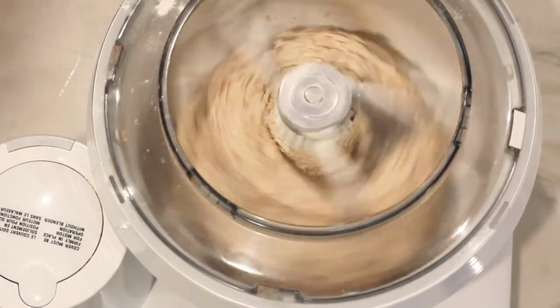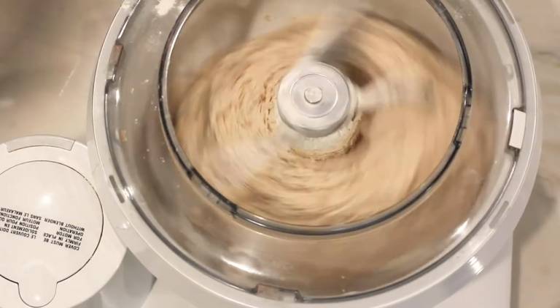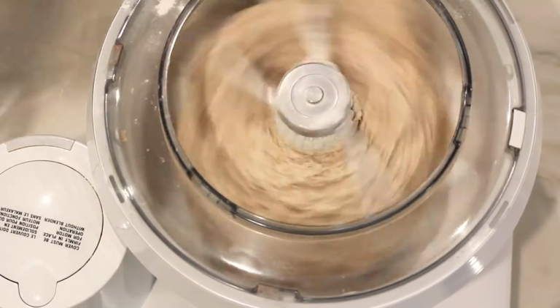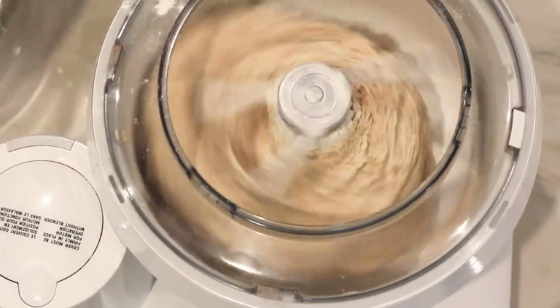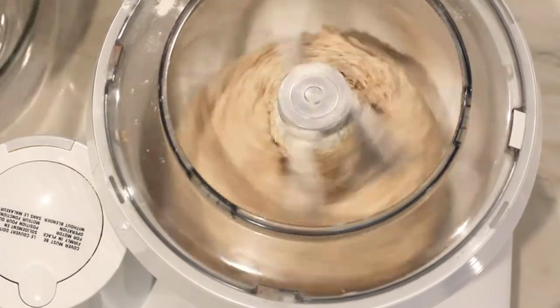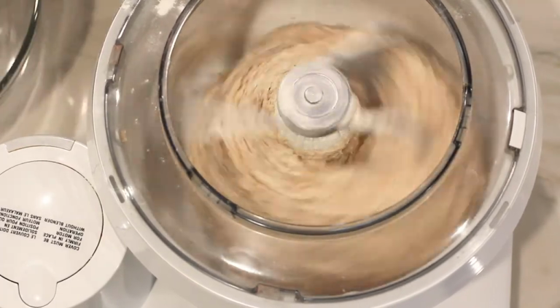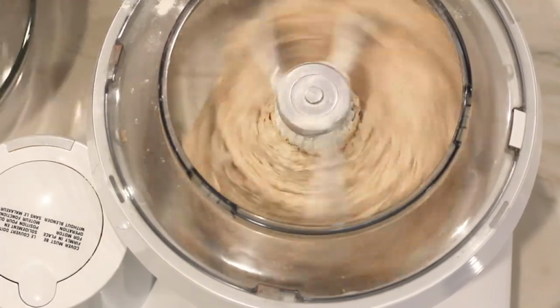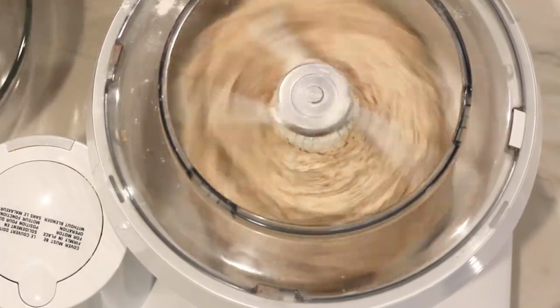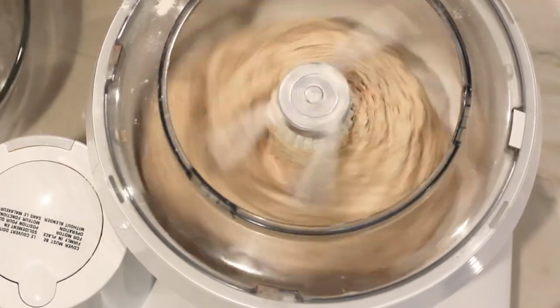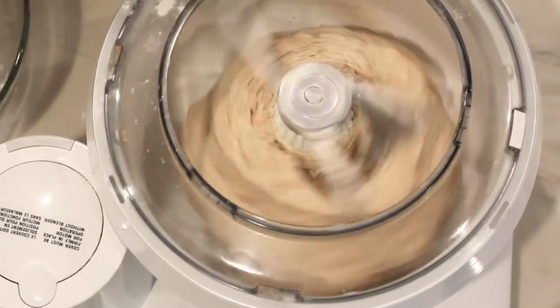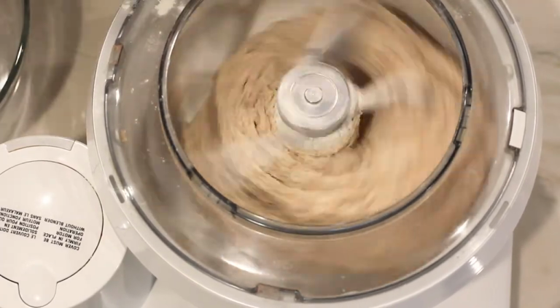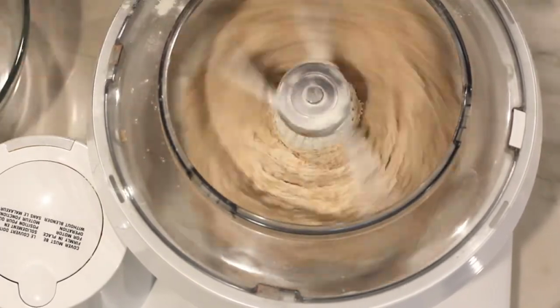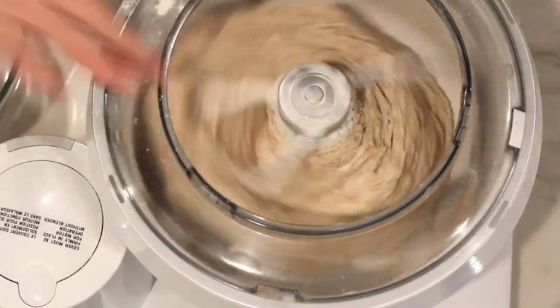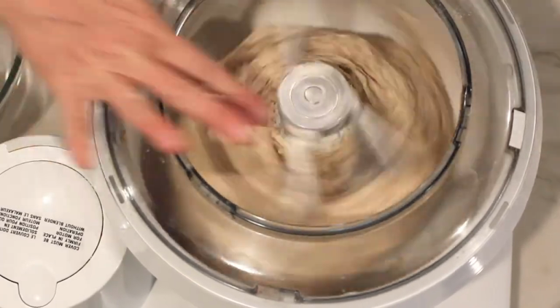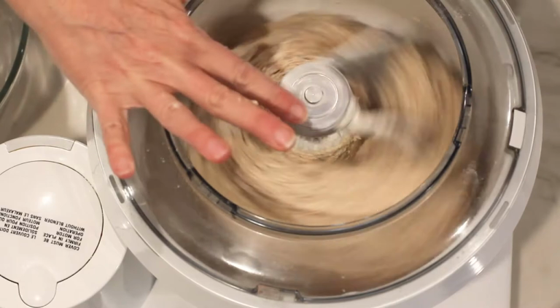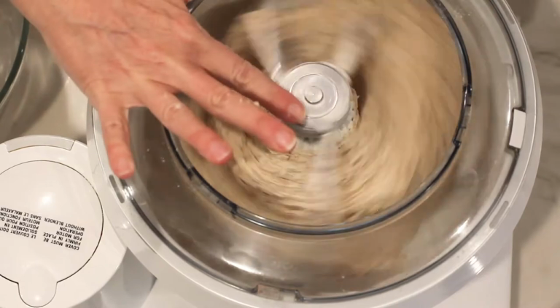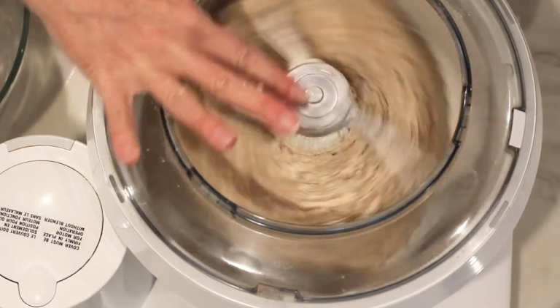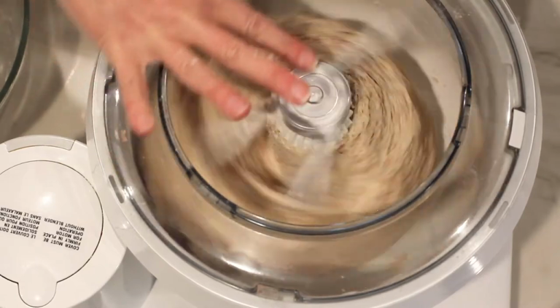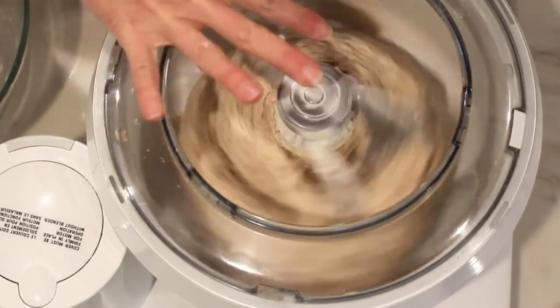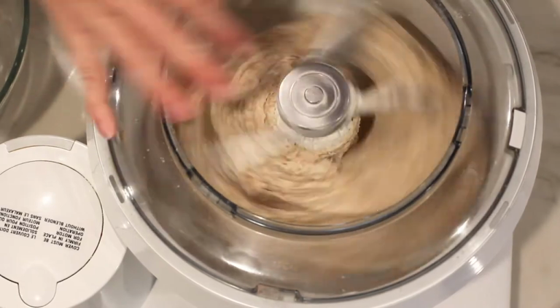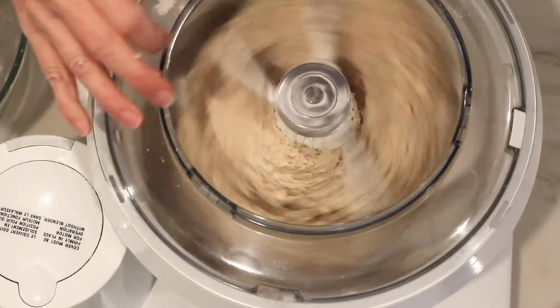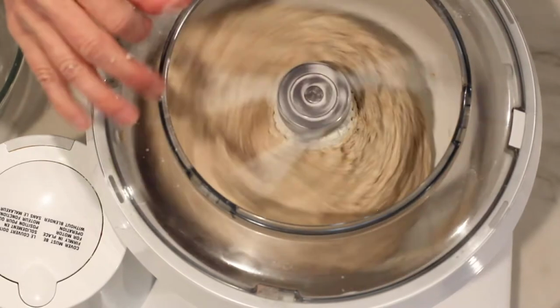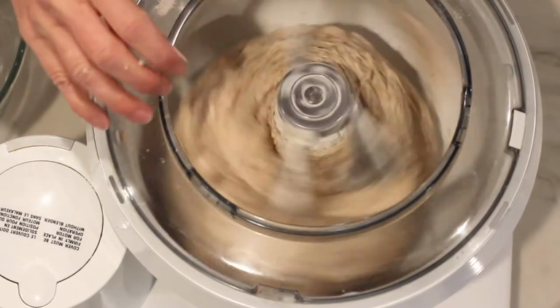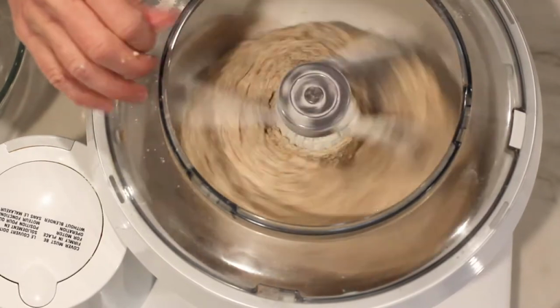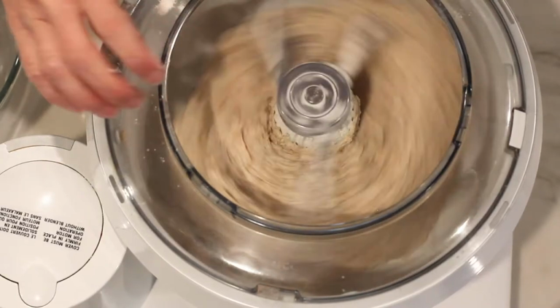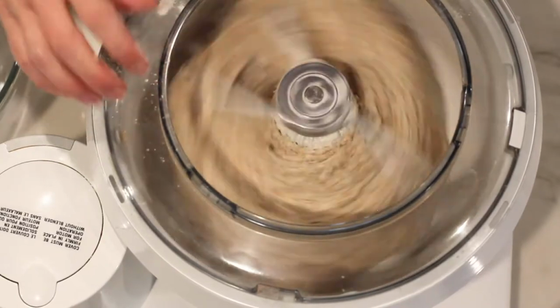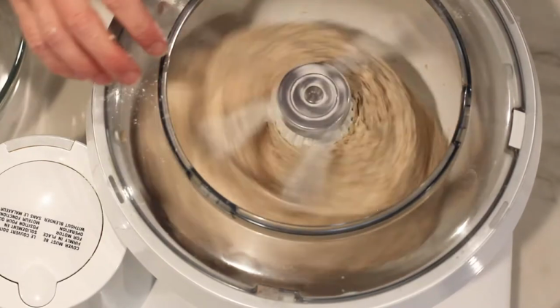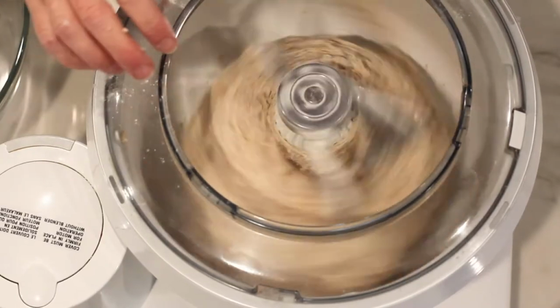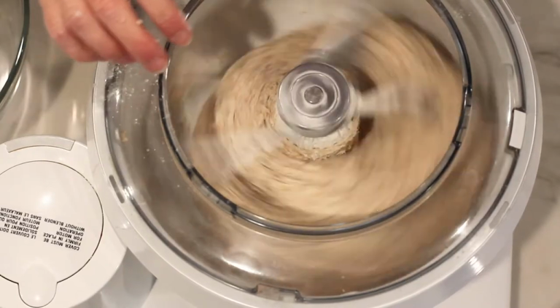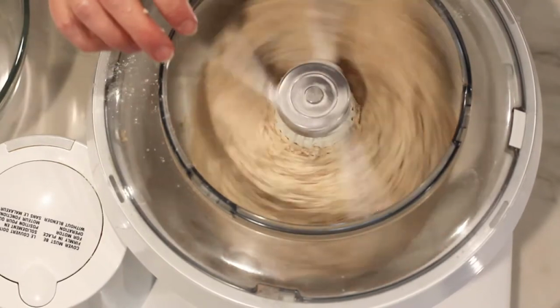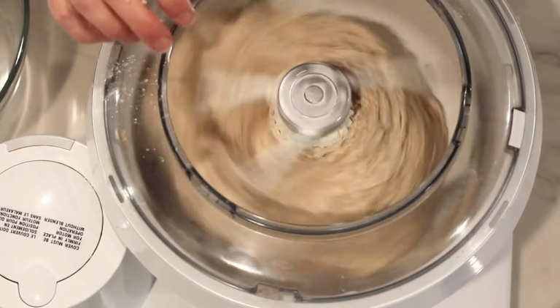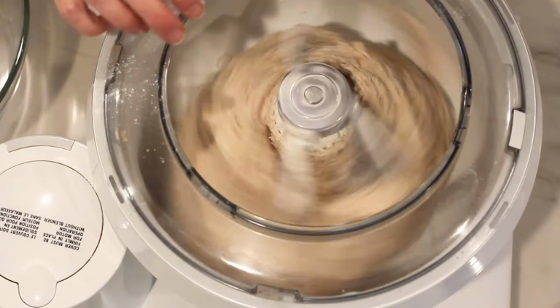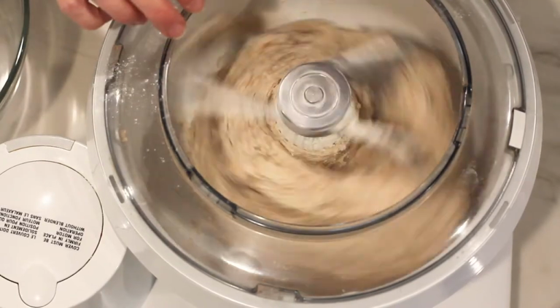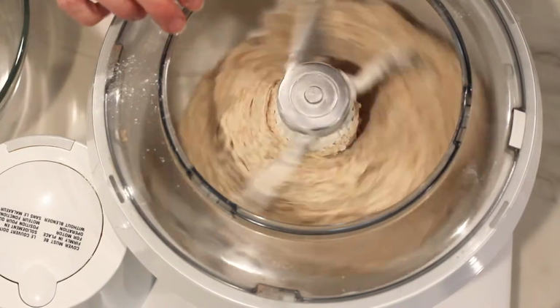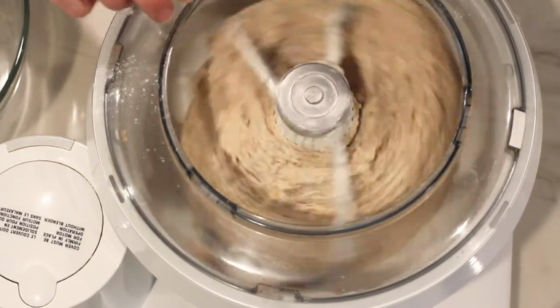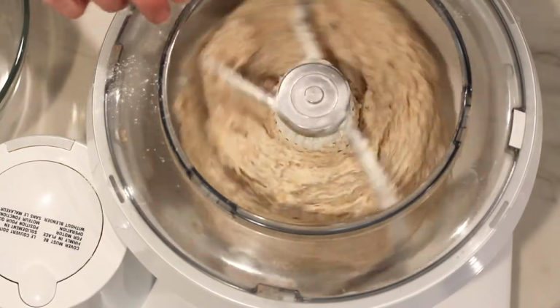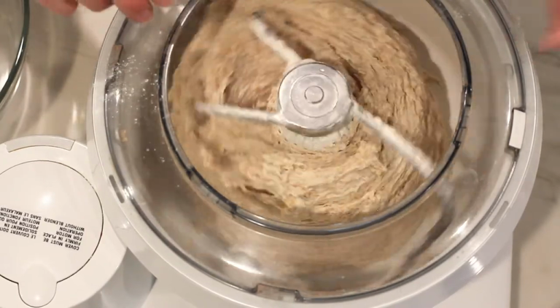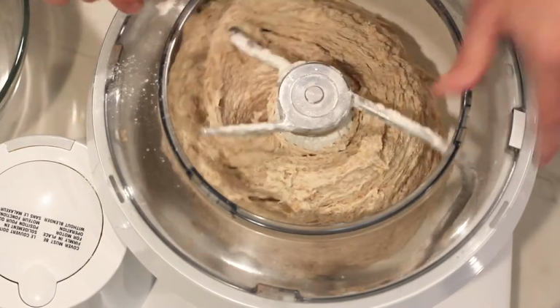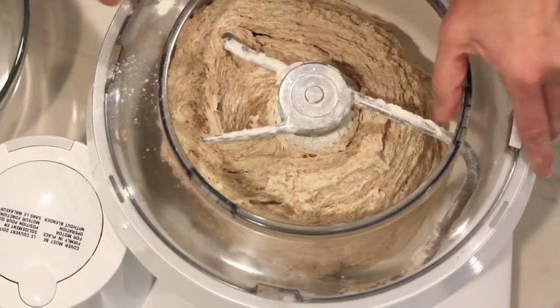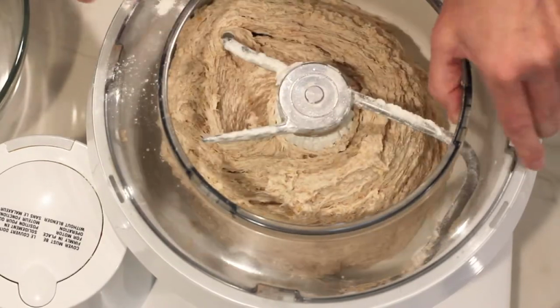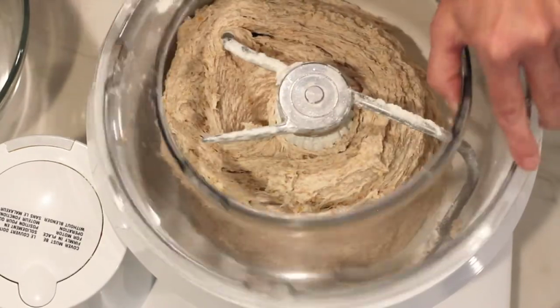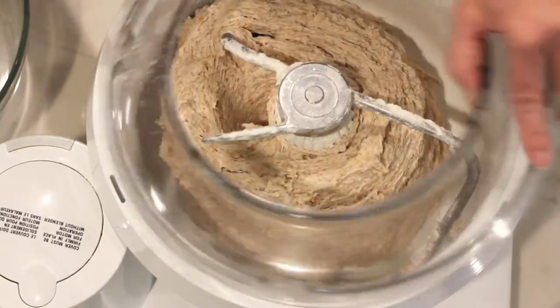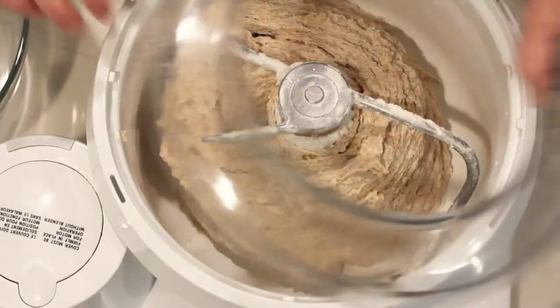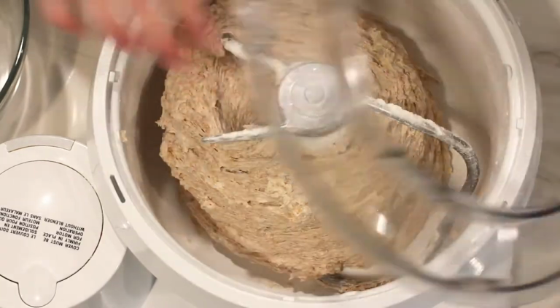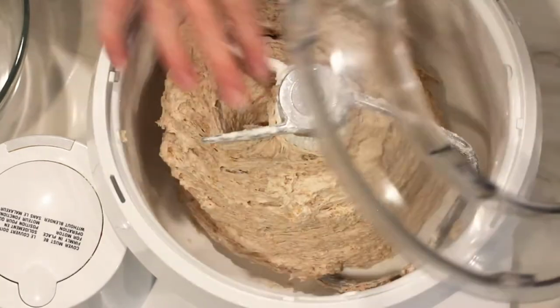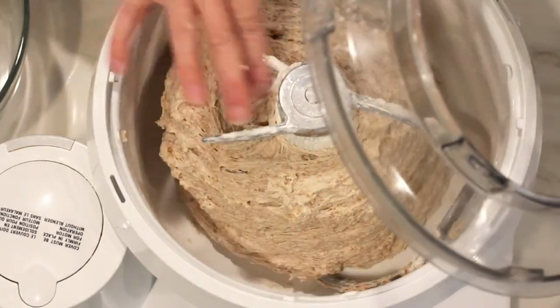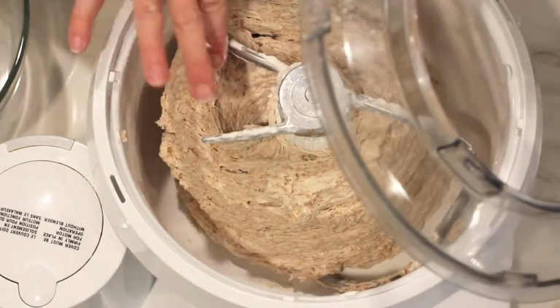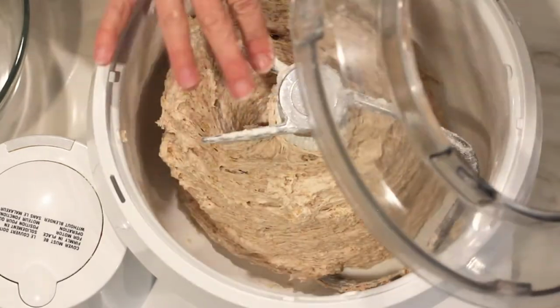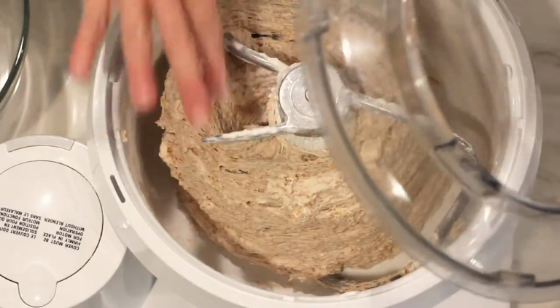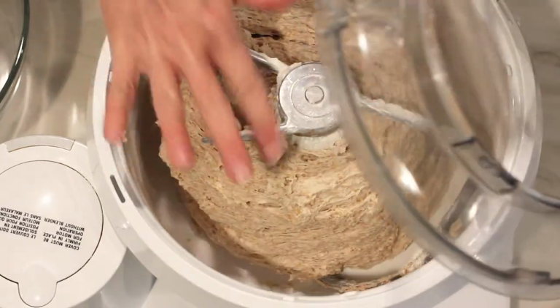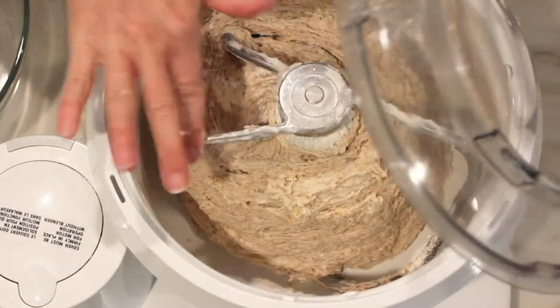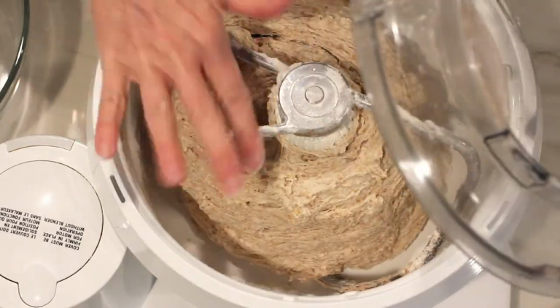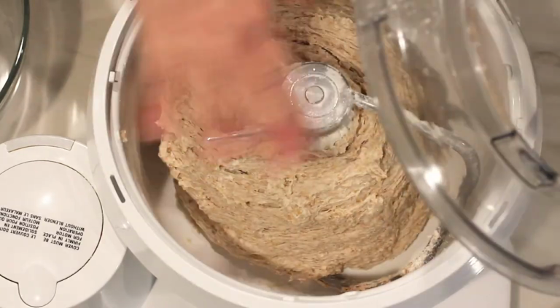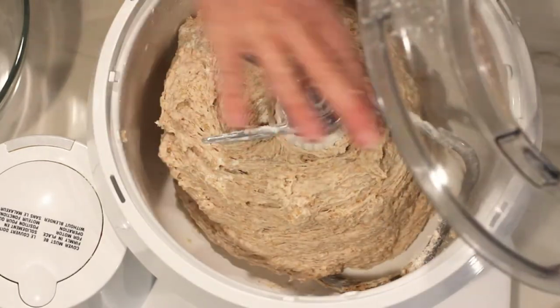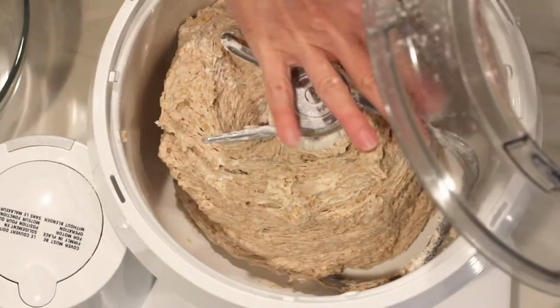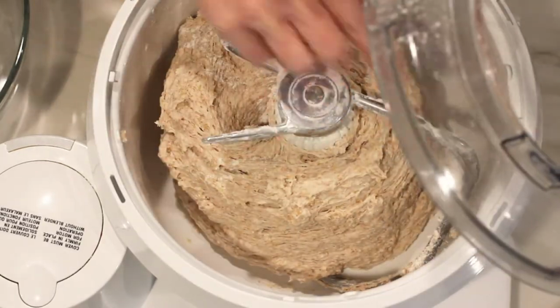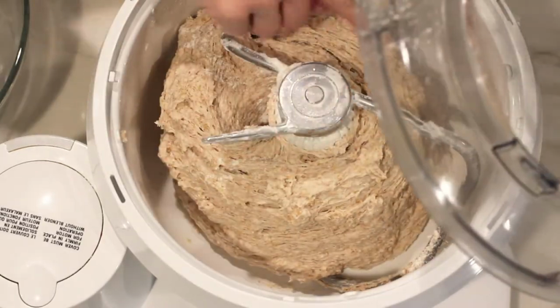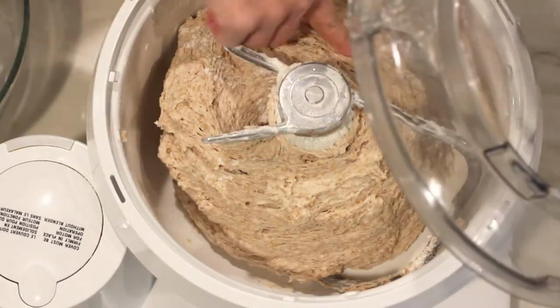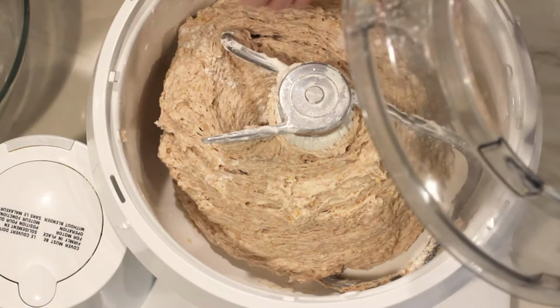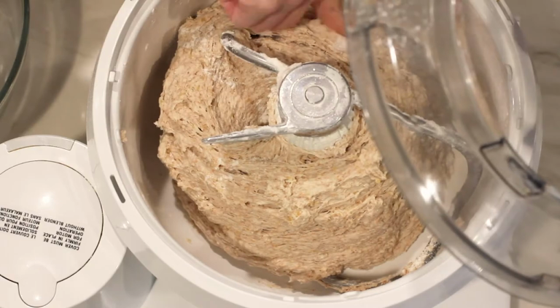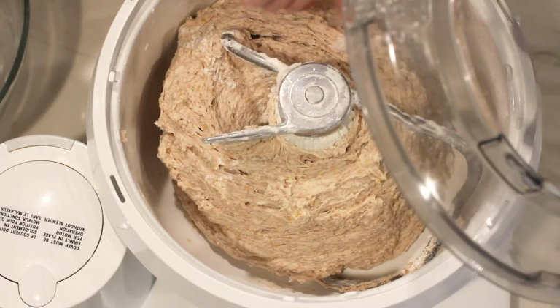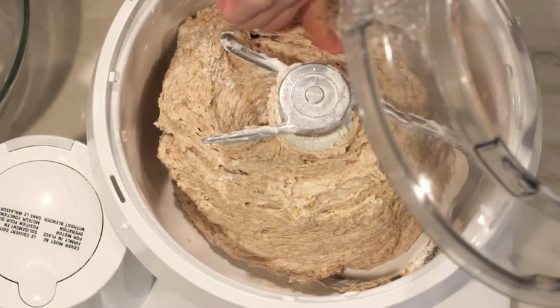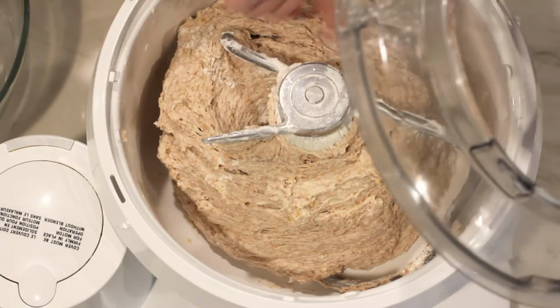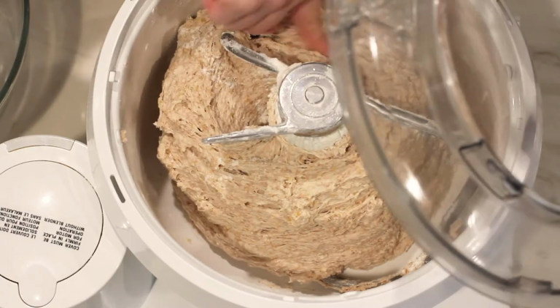You want the bread dough to be slightly sticky, but not too much. When you touch the dough, it should bounce back slightly.